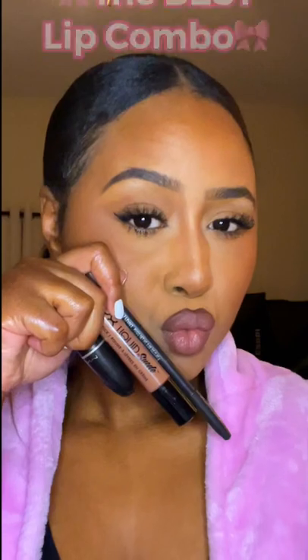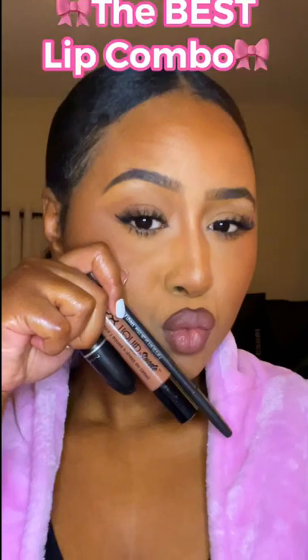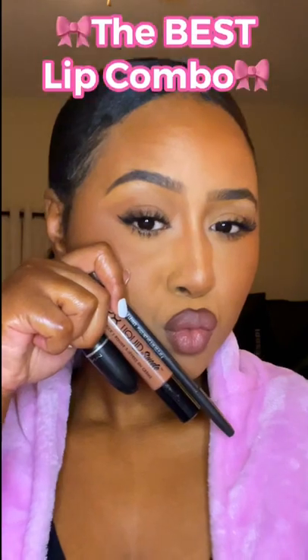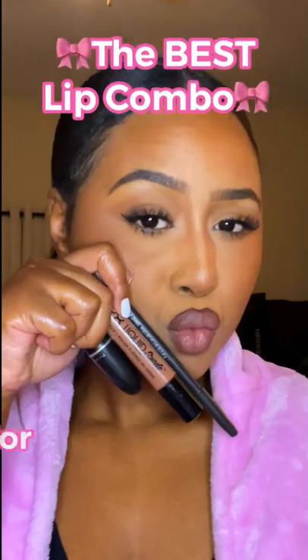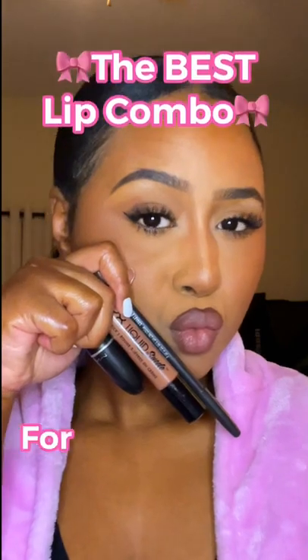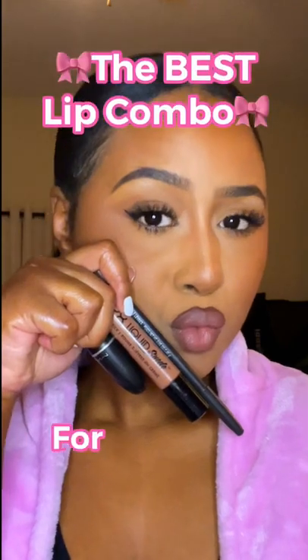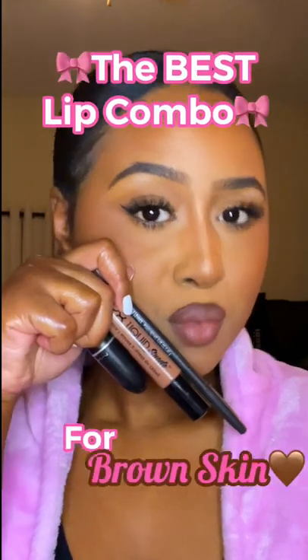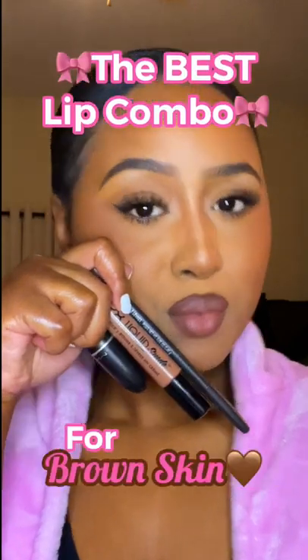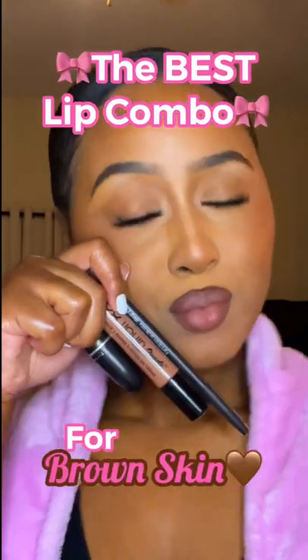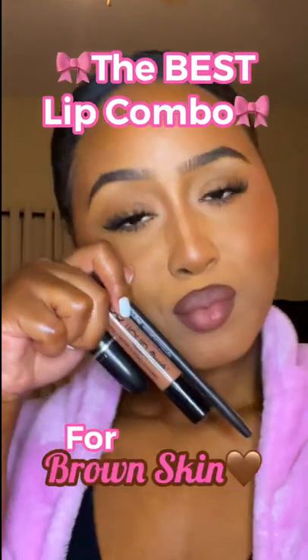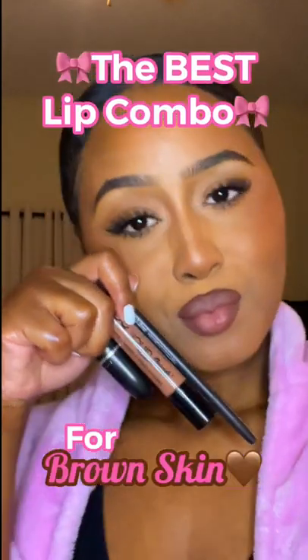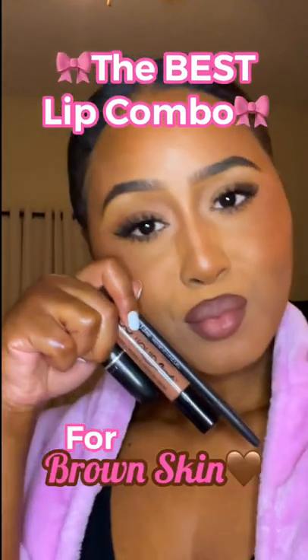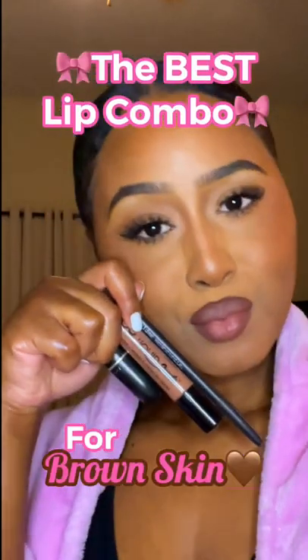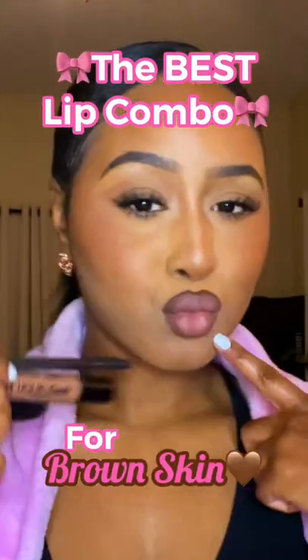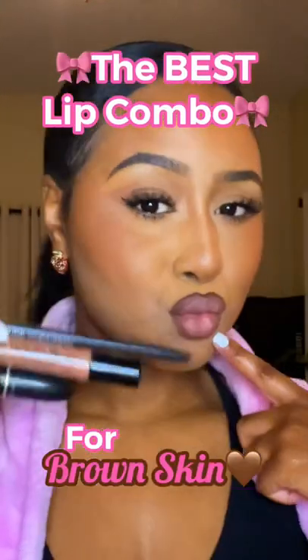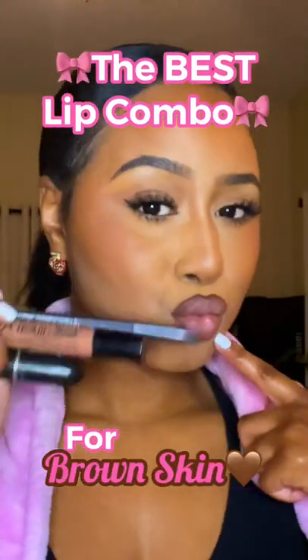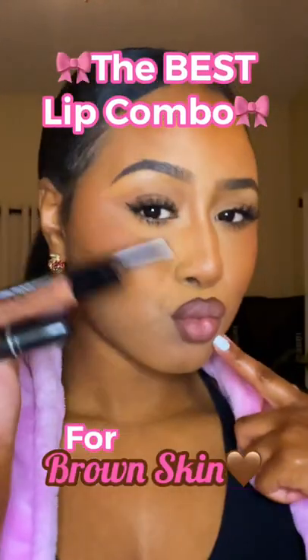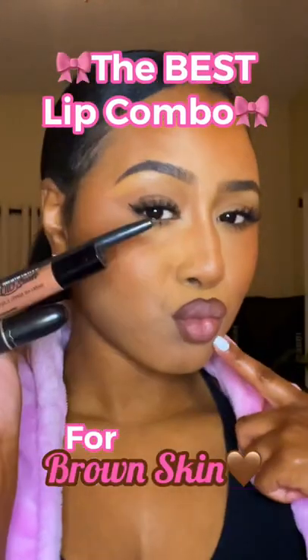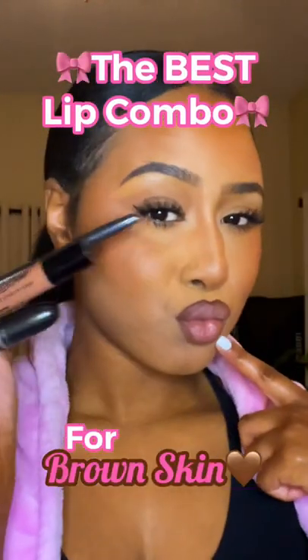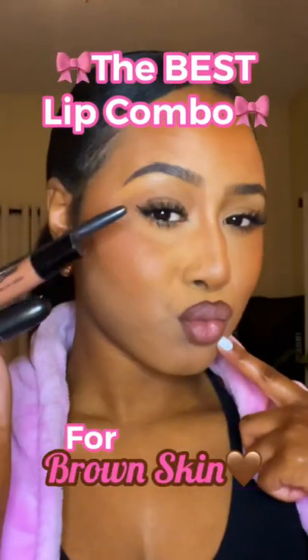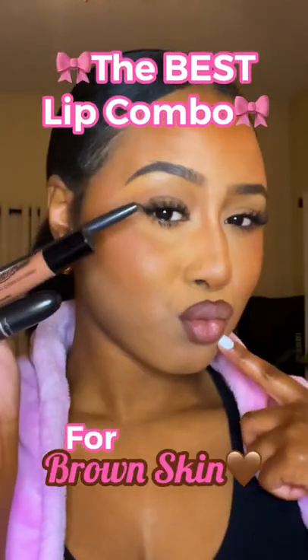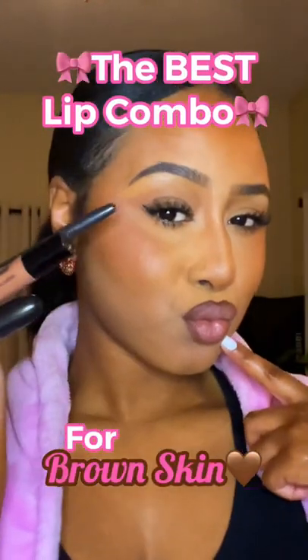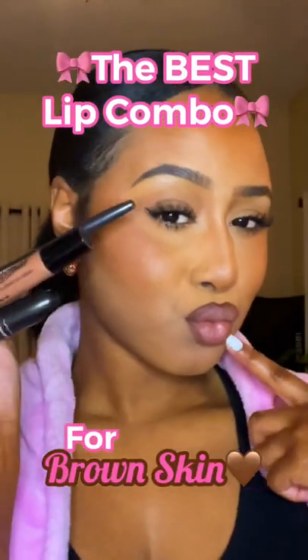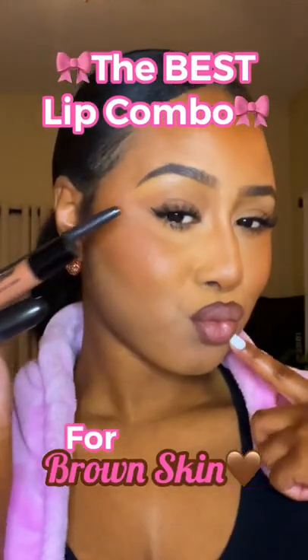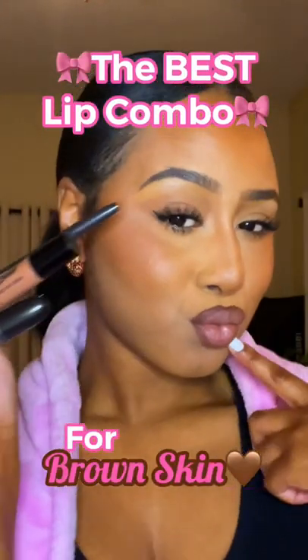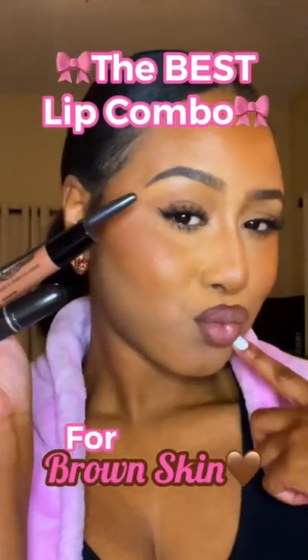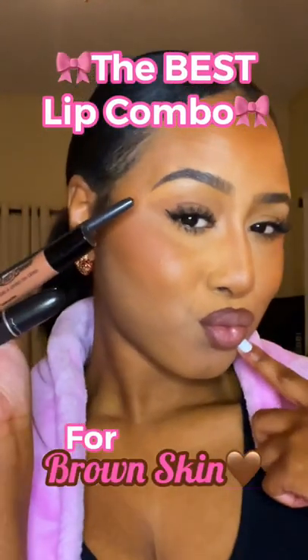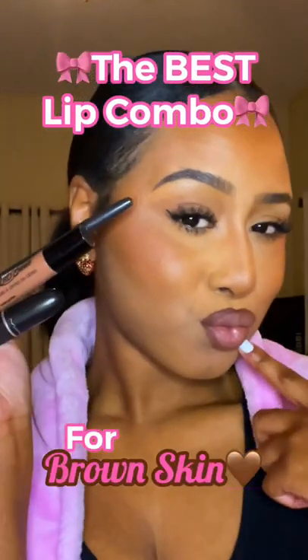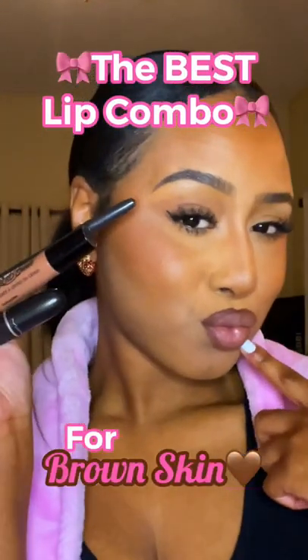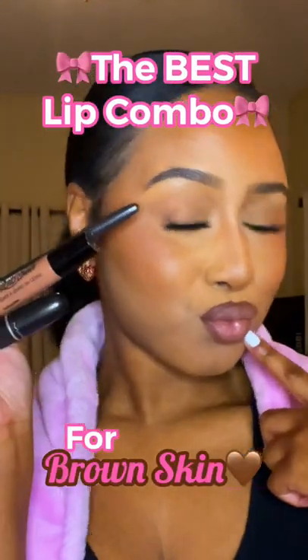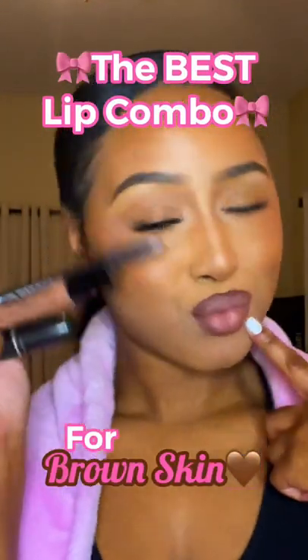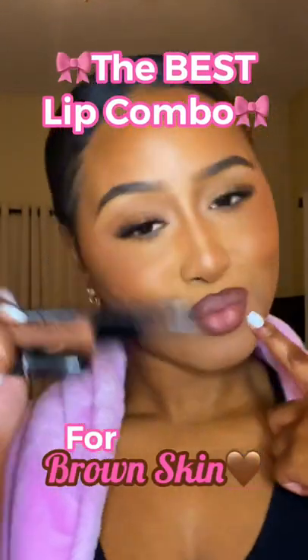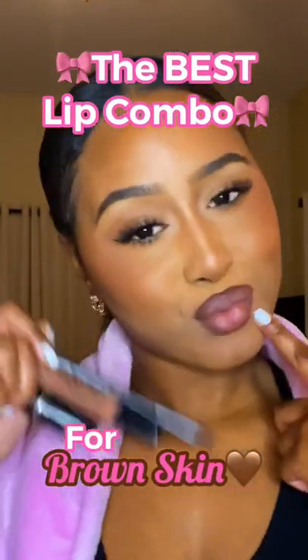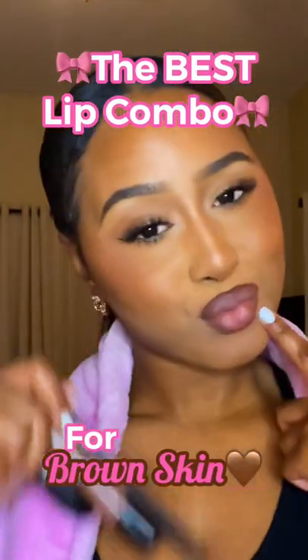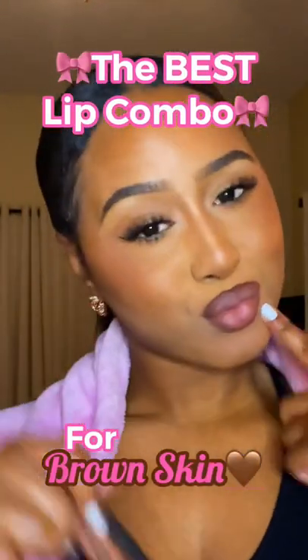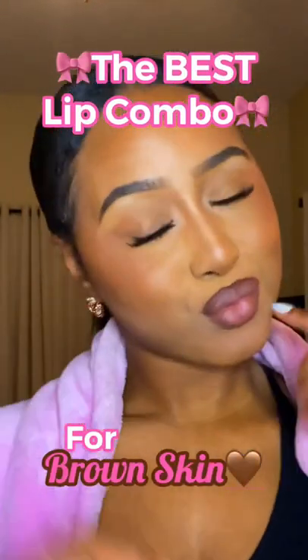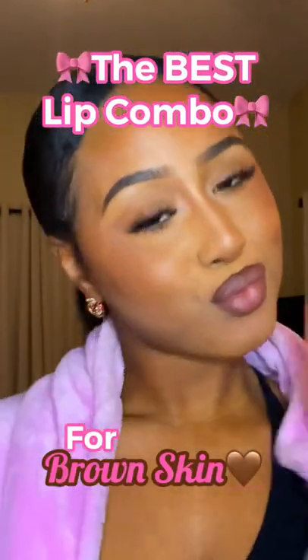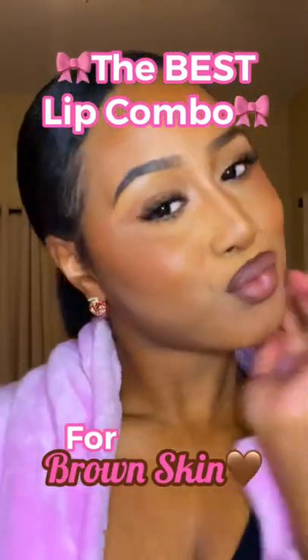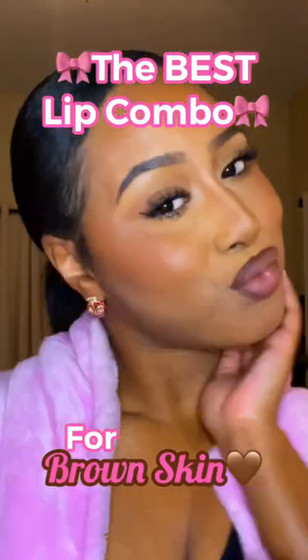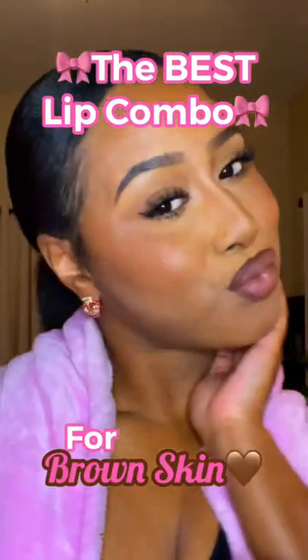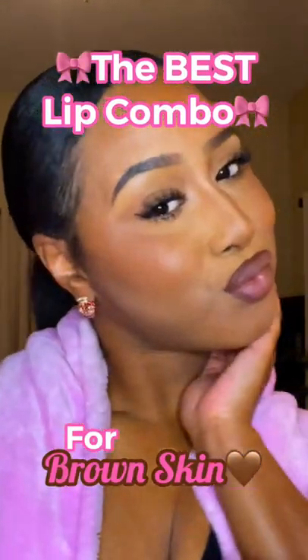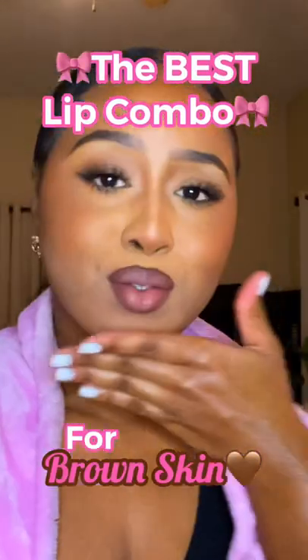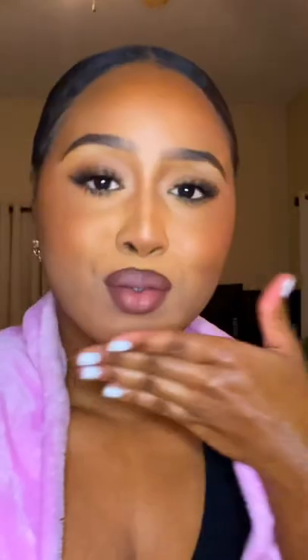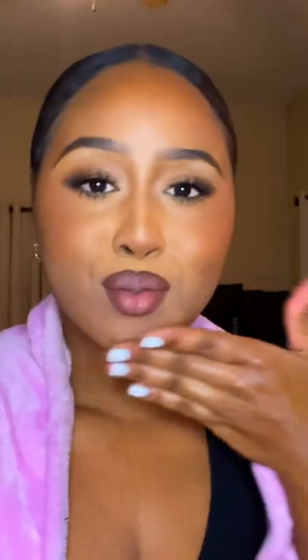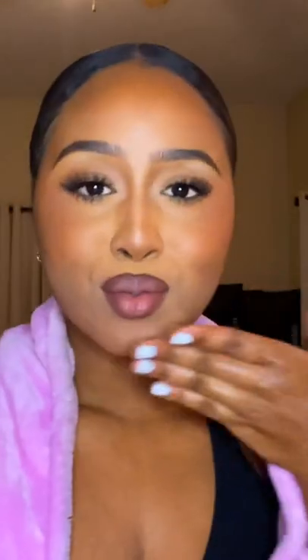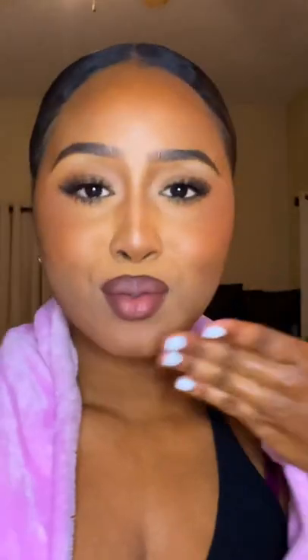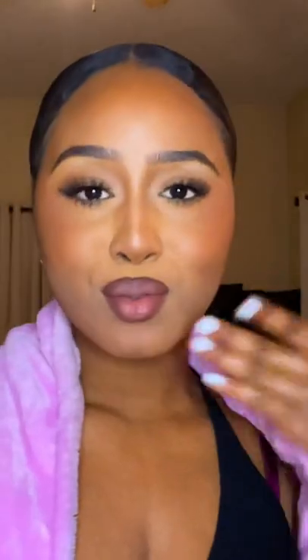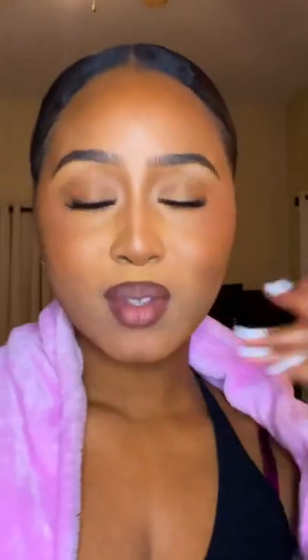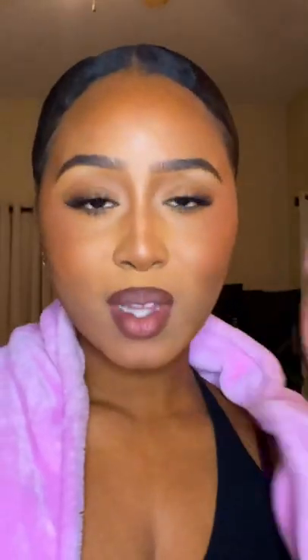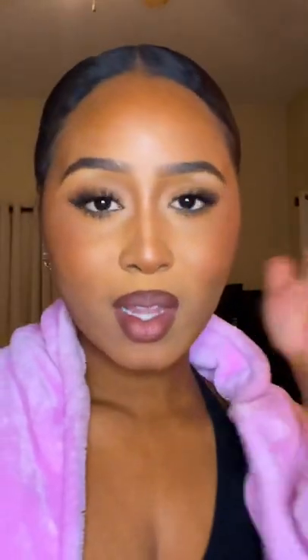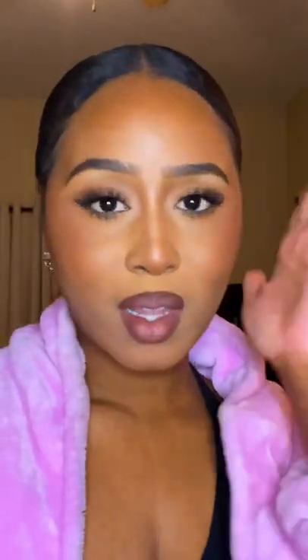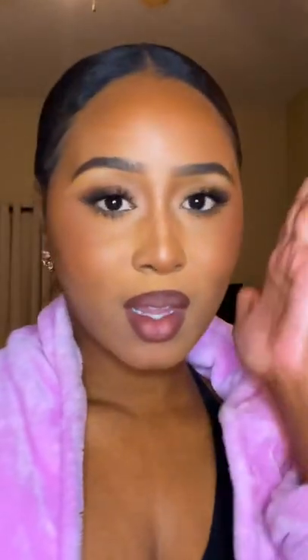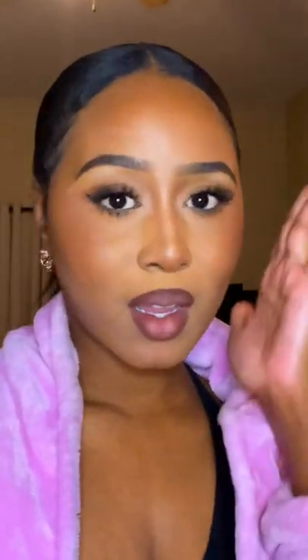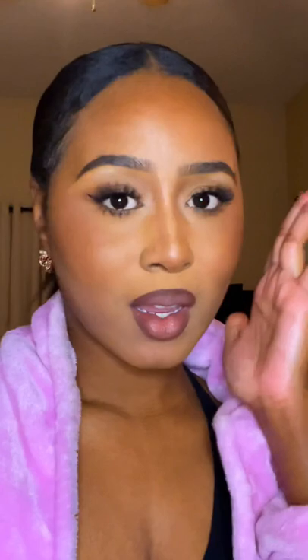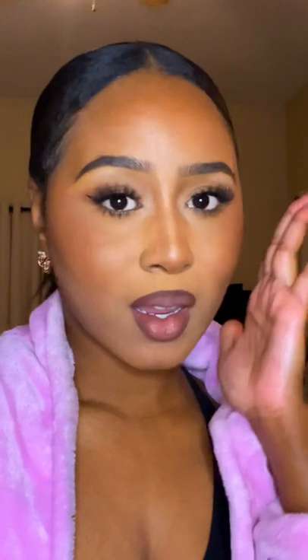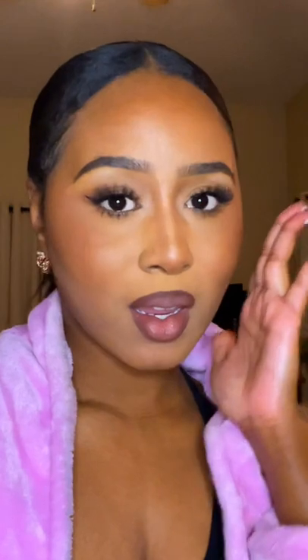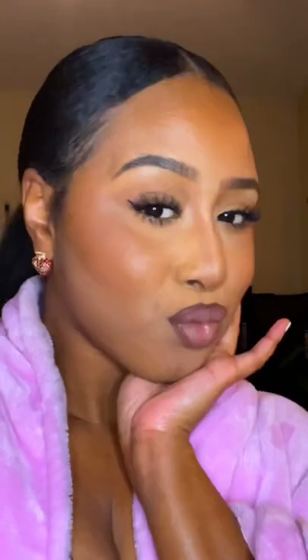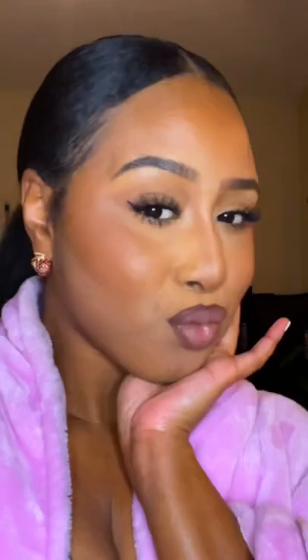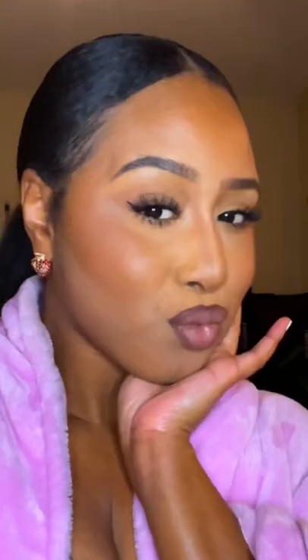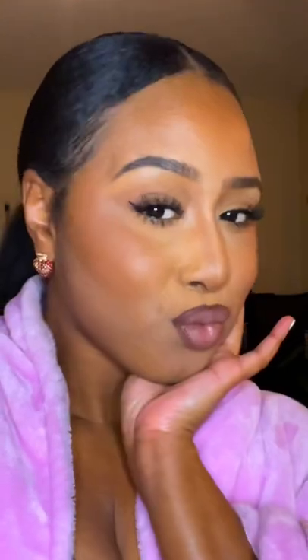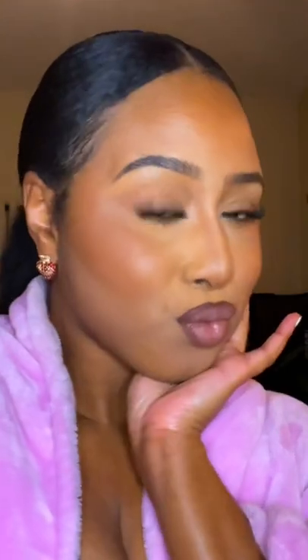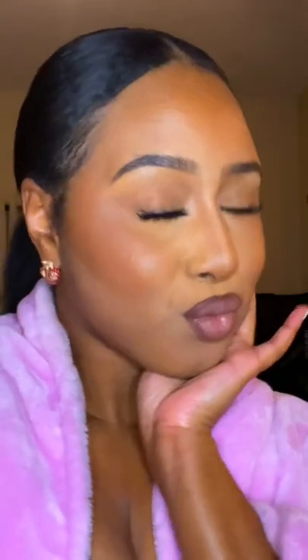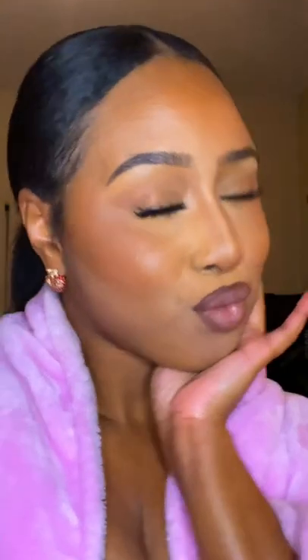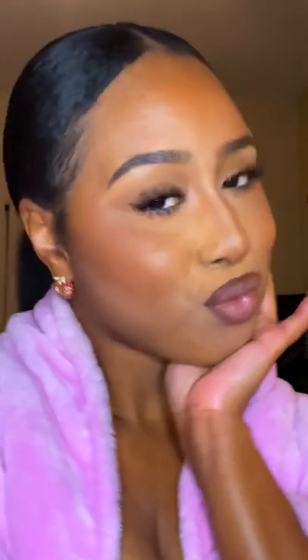Hey beauties, Tayla J here. I wanted to show you the best lip combo for brown skin baddies like me.